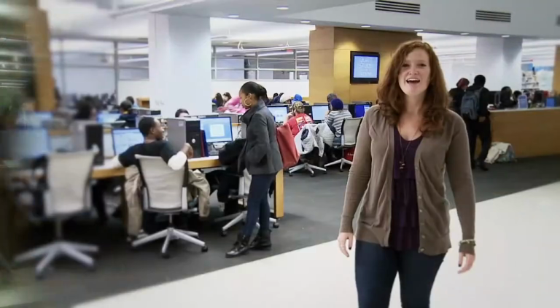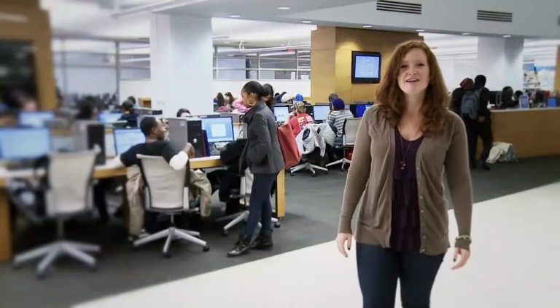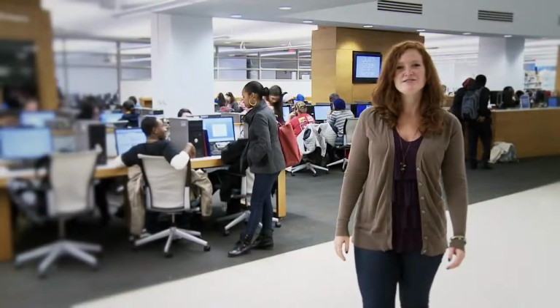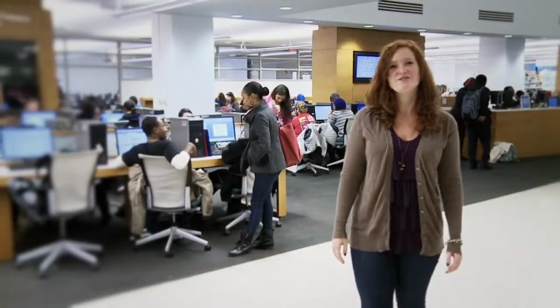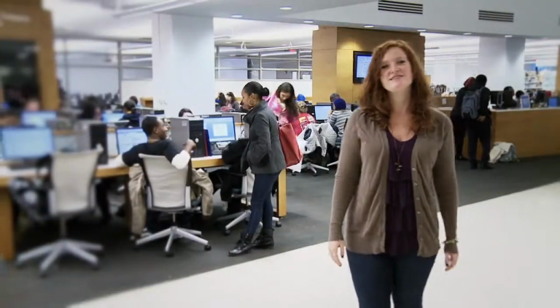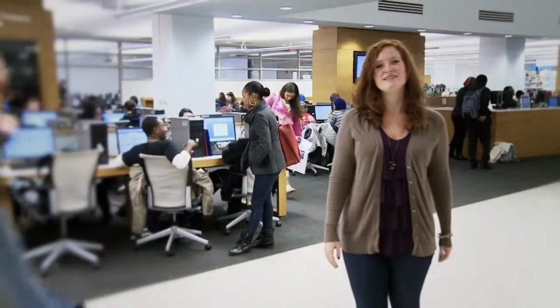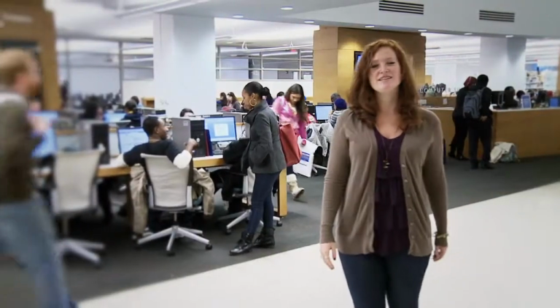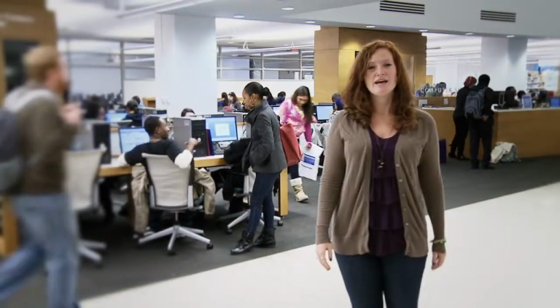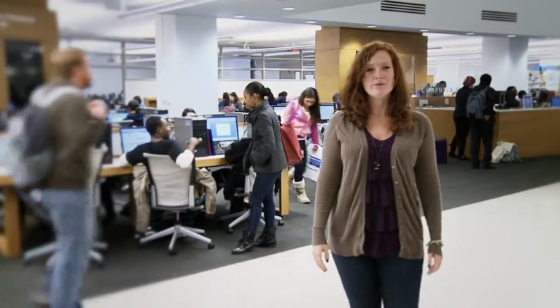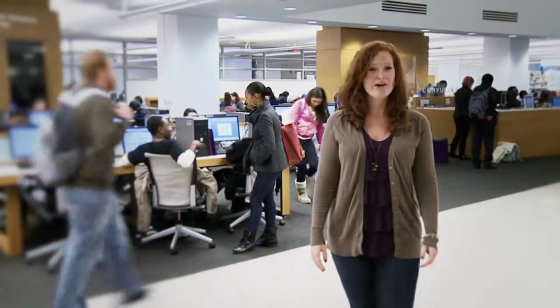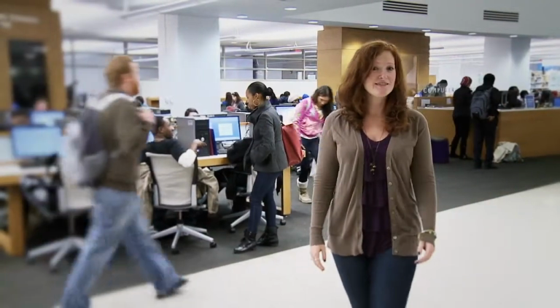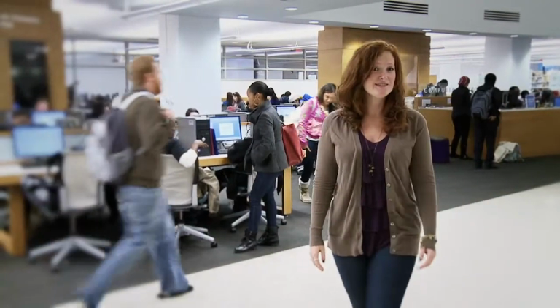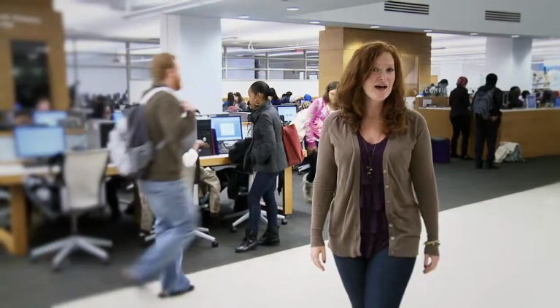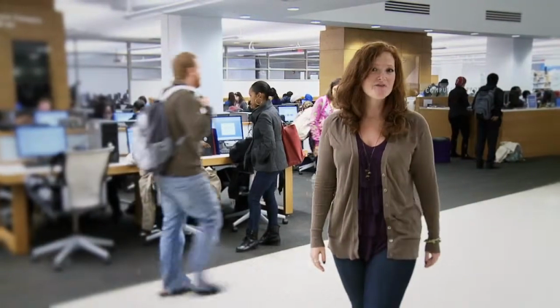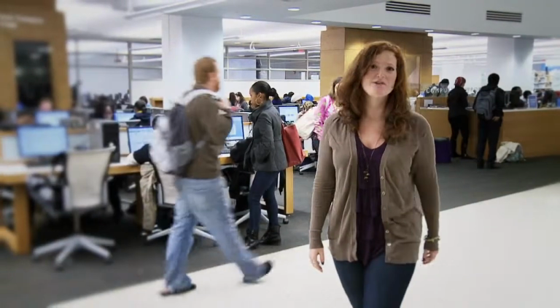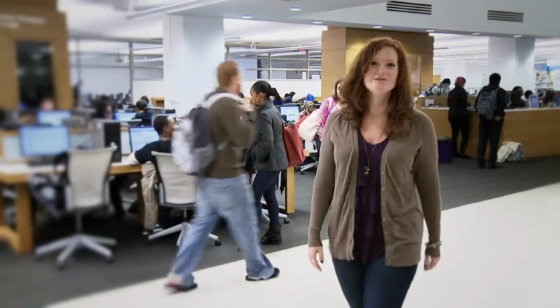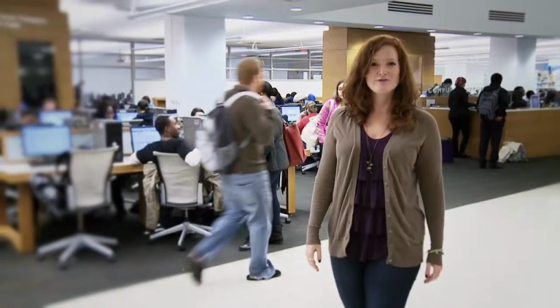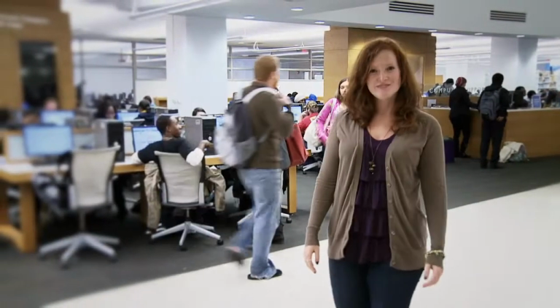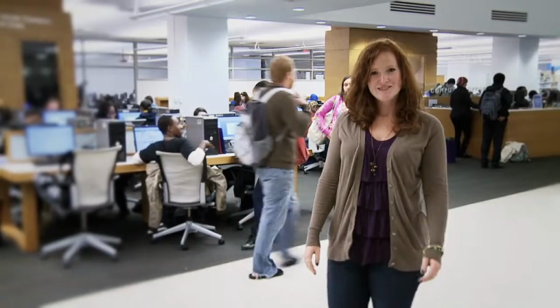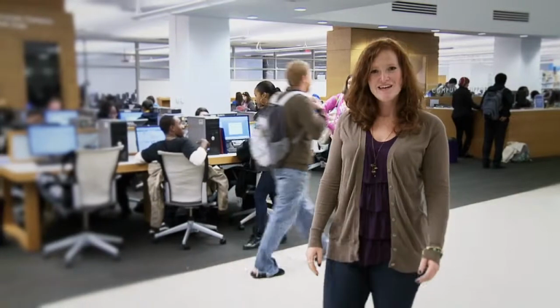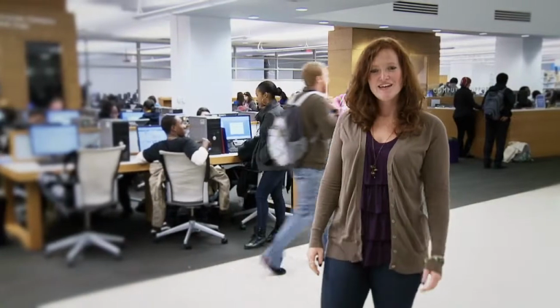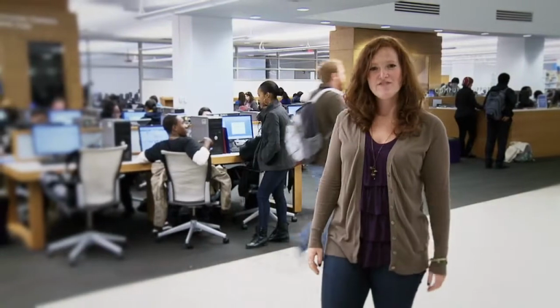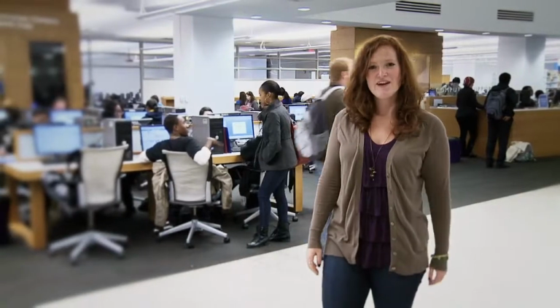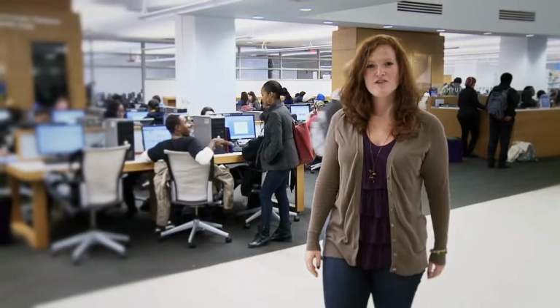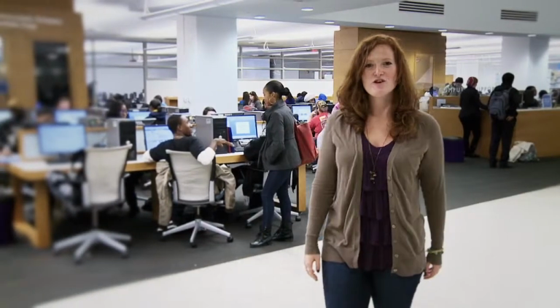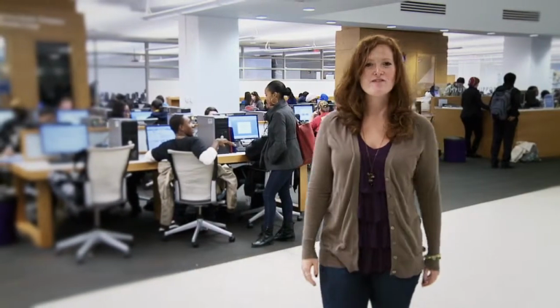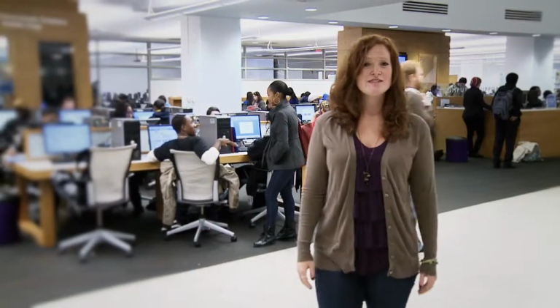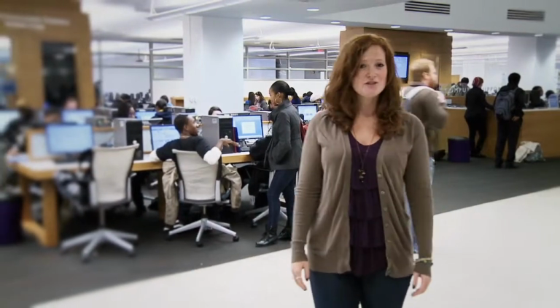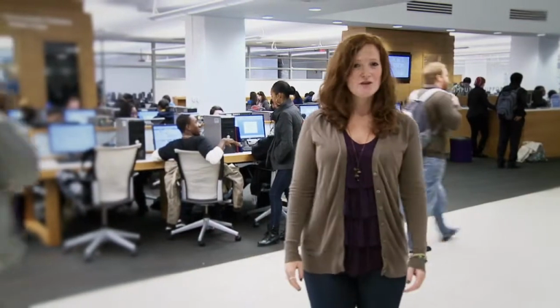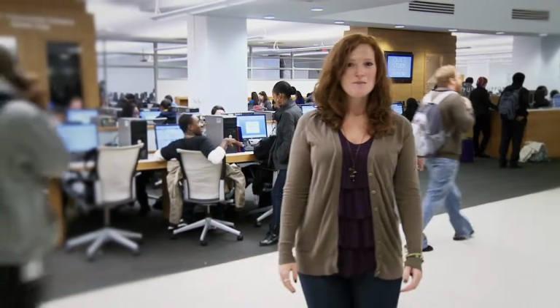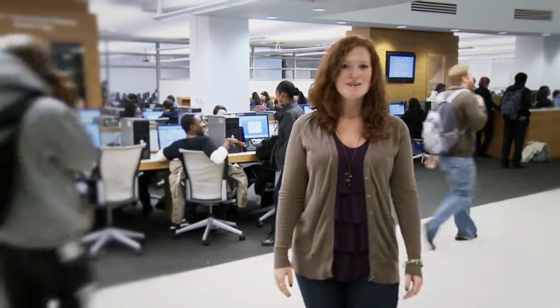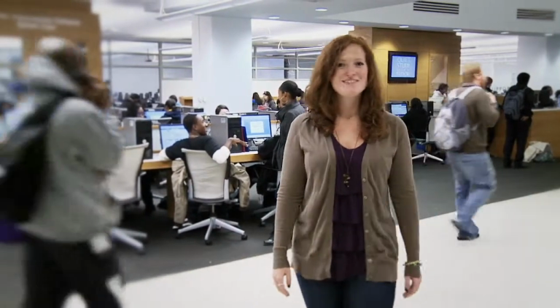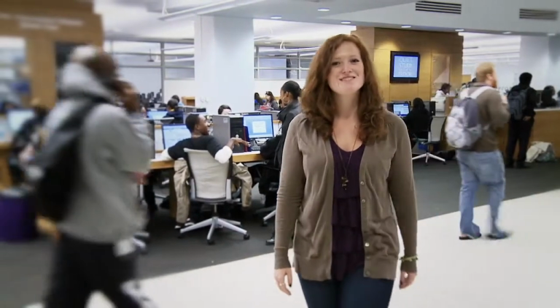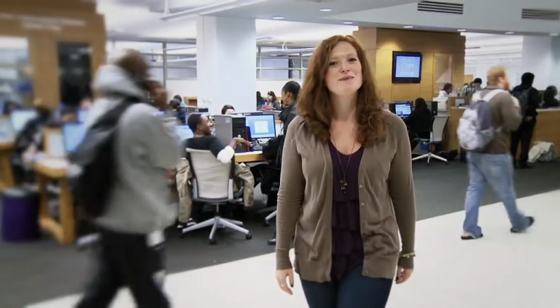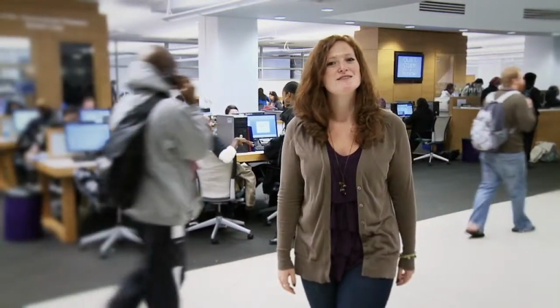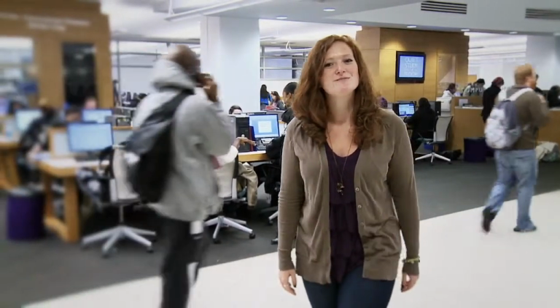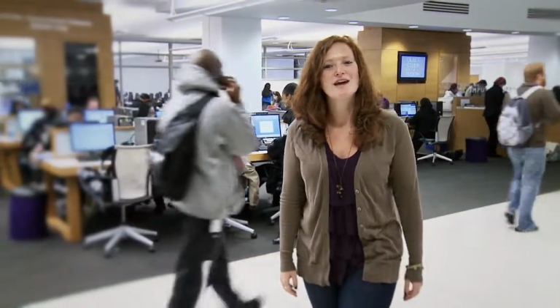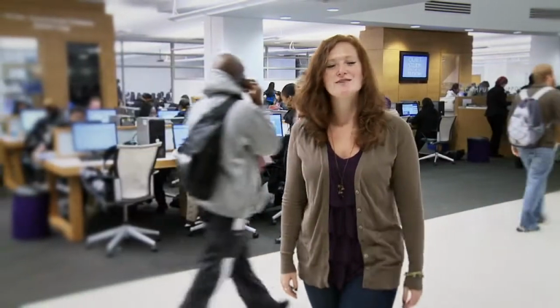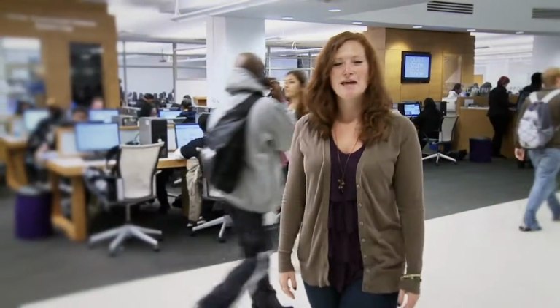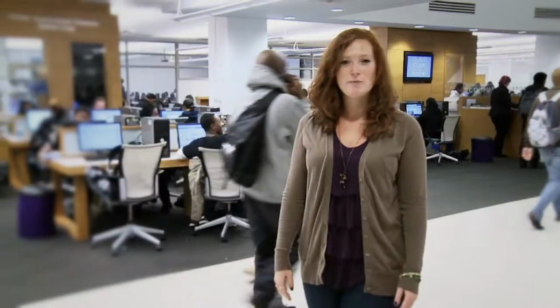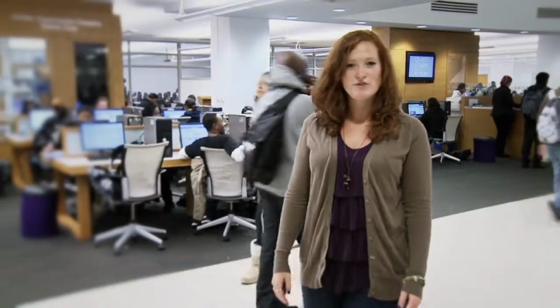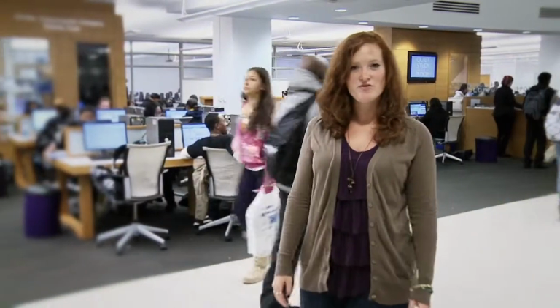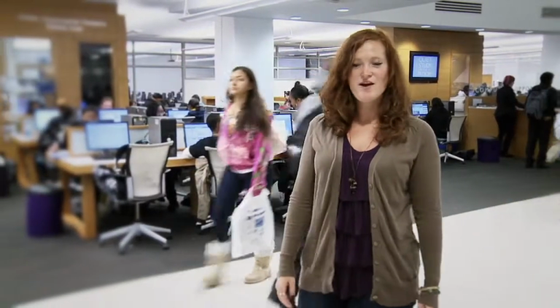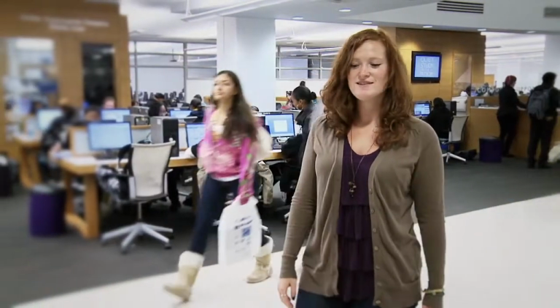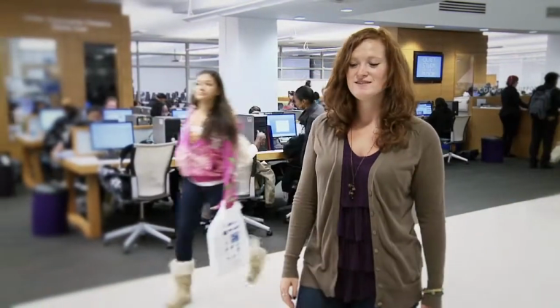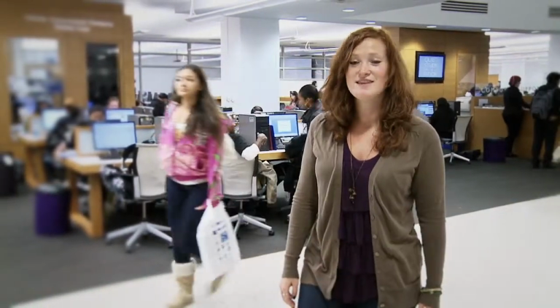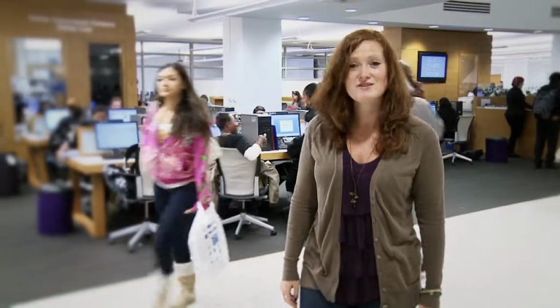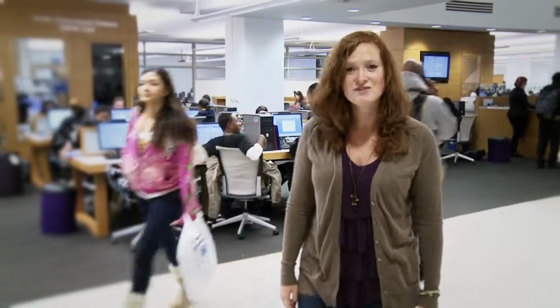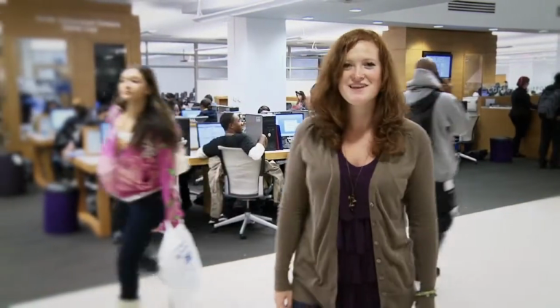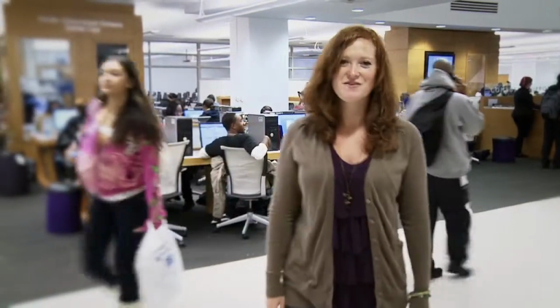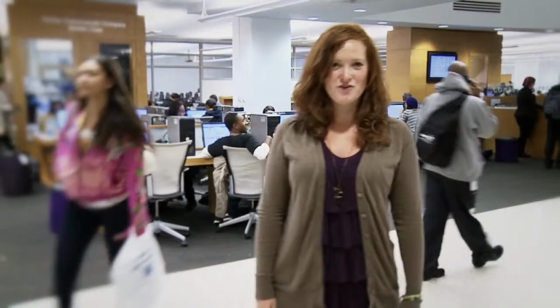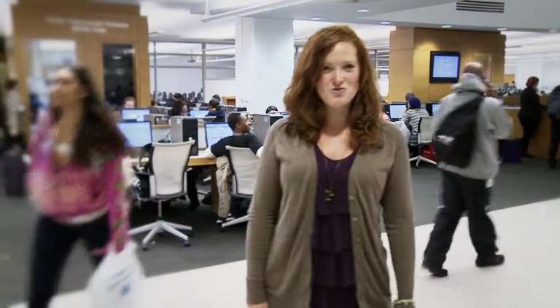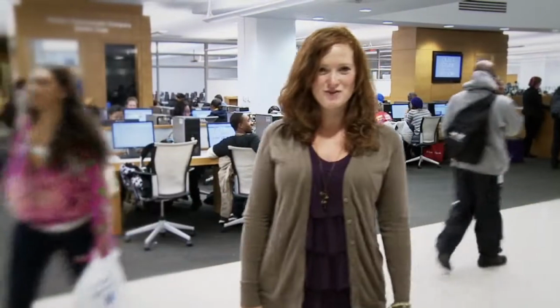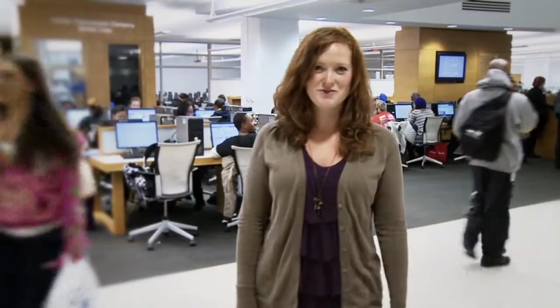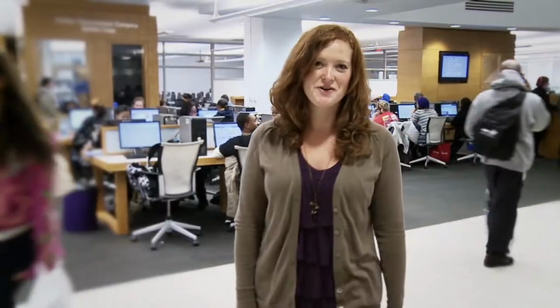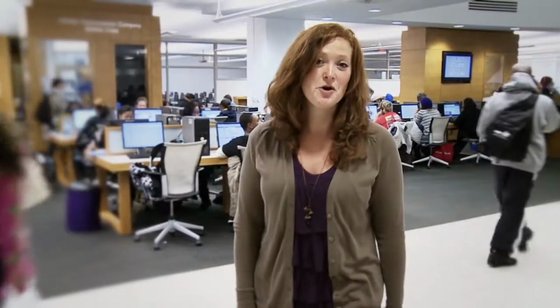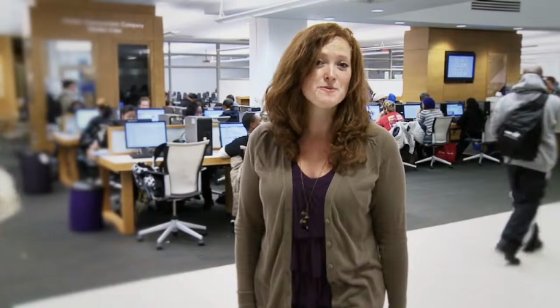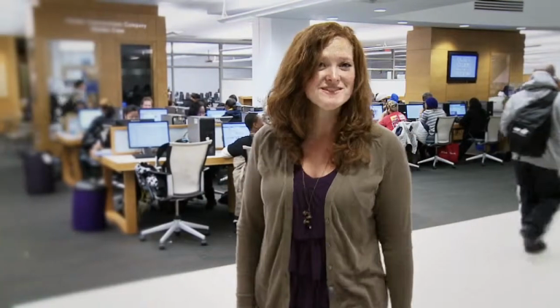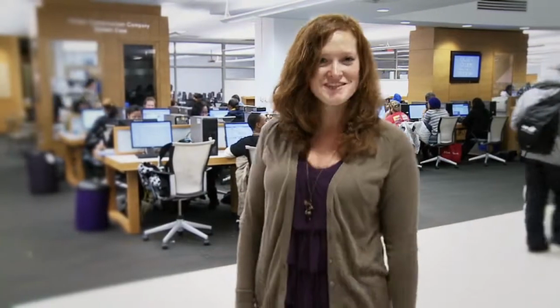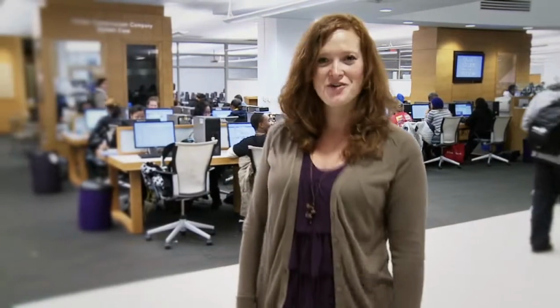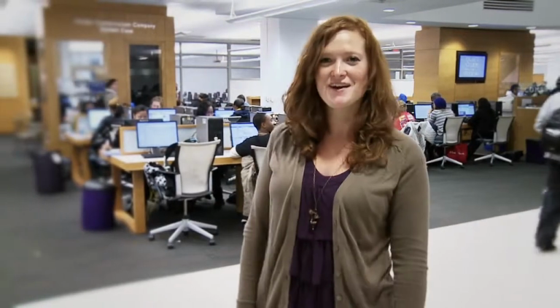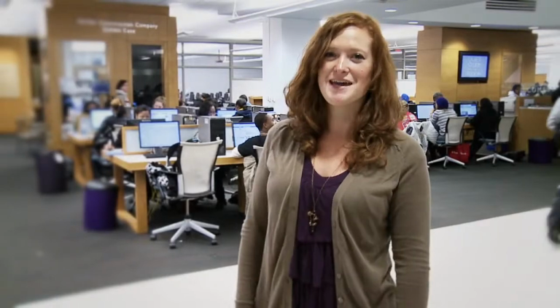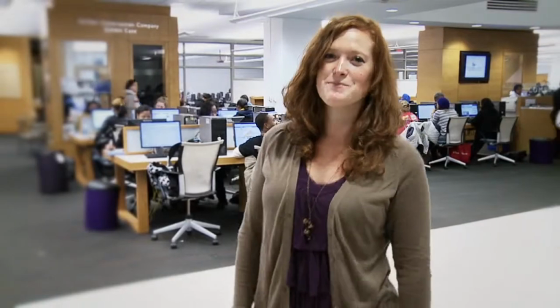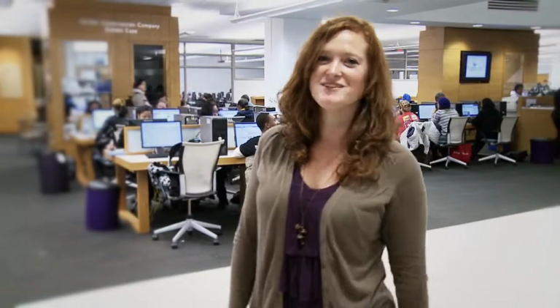As you've seen, the library has a lot of resources to take advantage of, and it's a great place to spend some downtime with your friends. Thanks for taking the virtual tour and I hope to see you on campus.